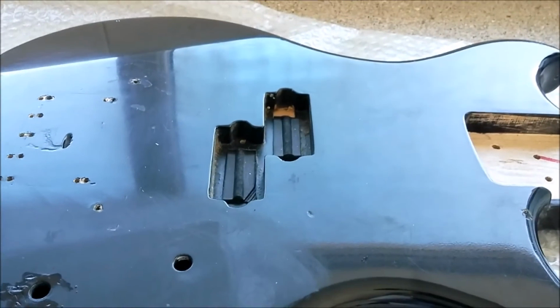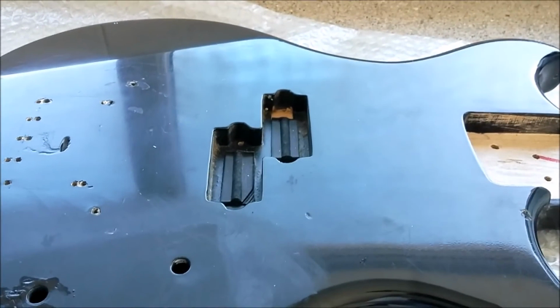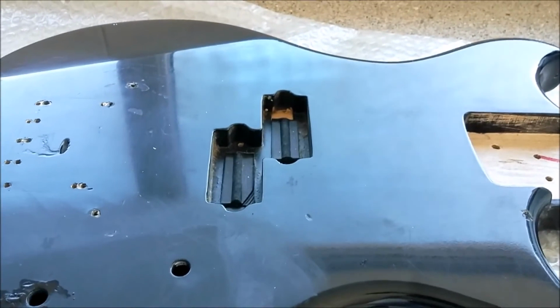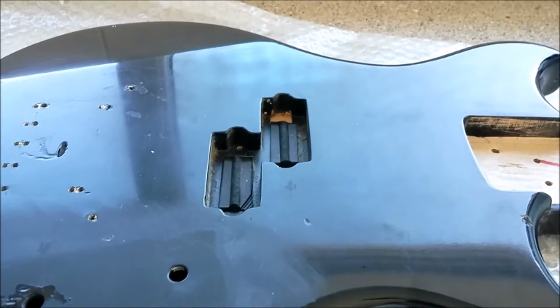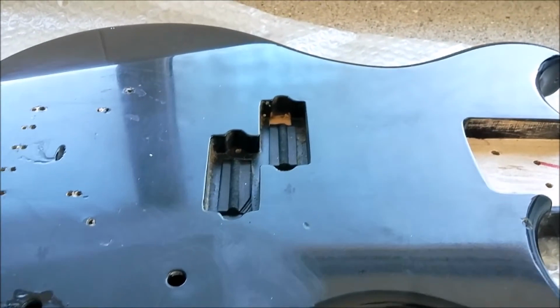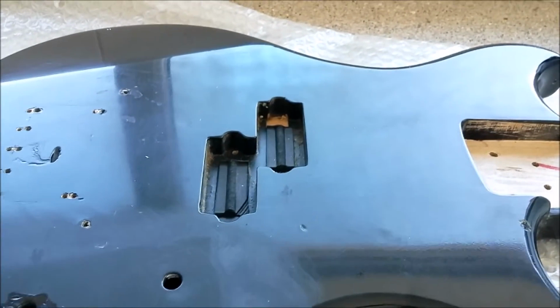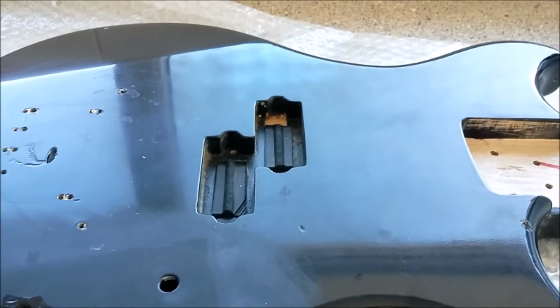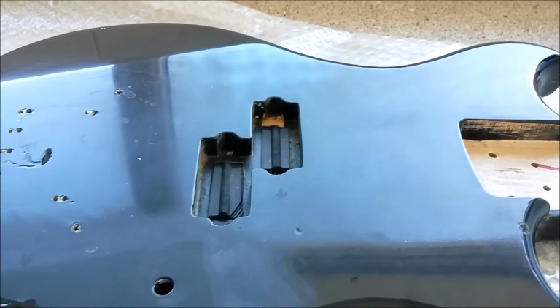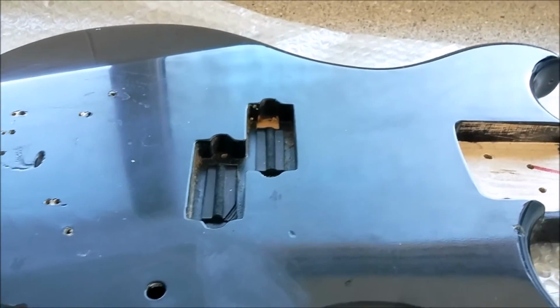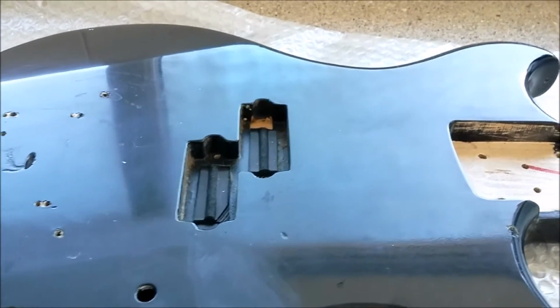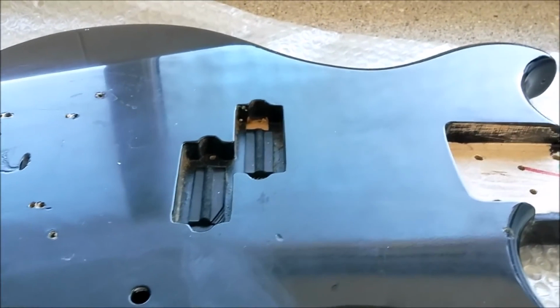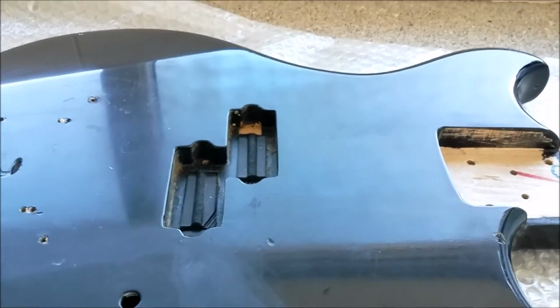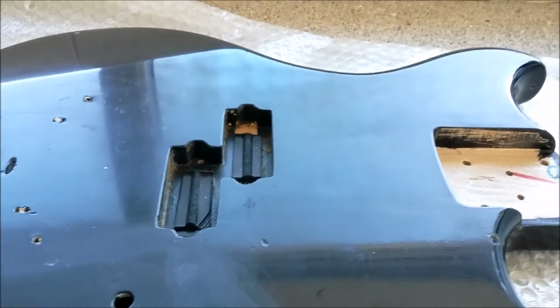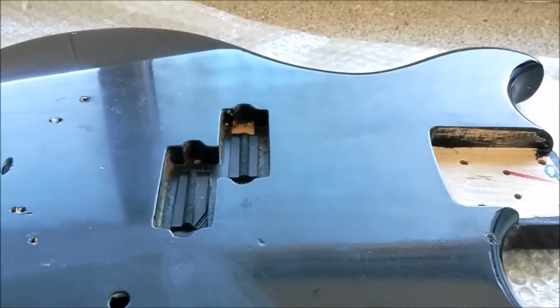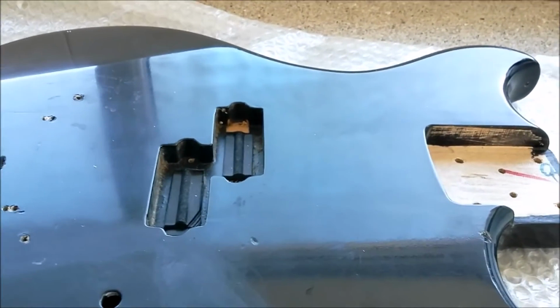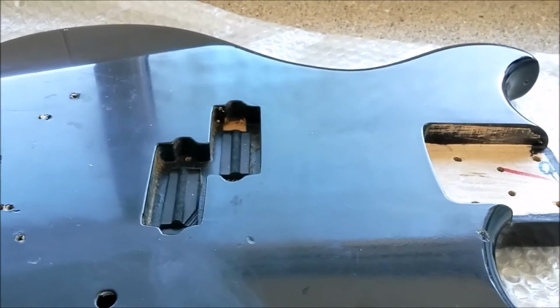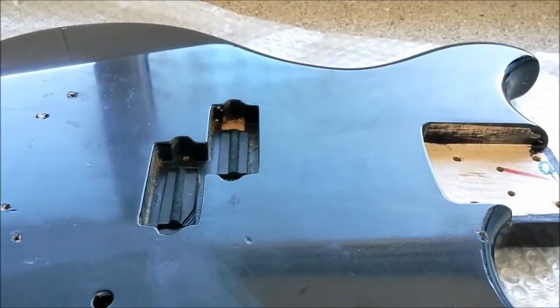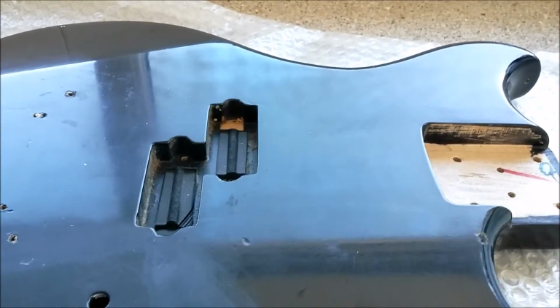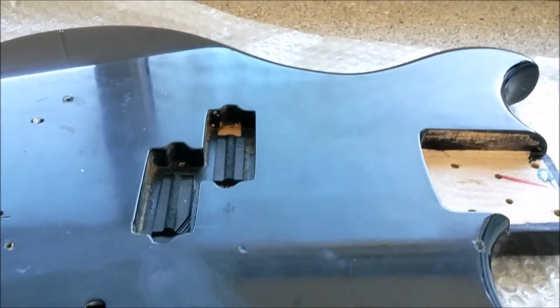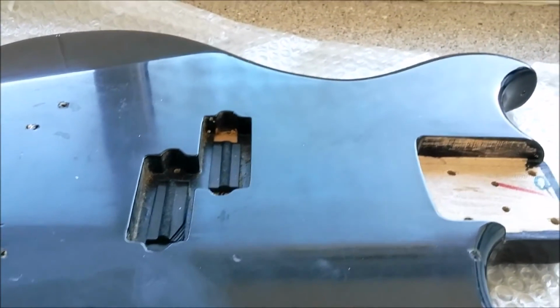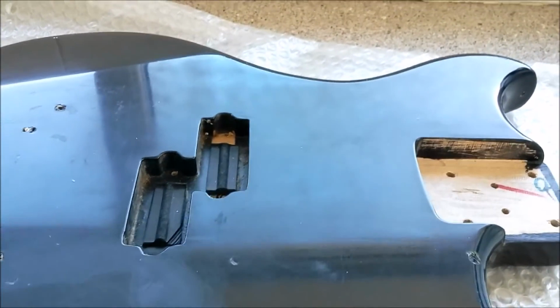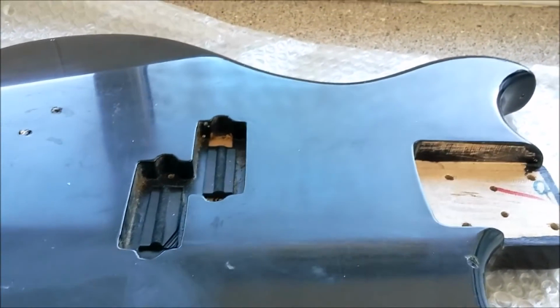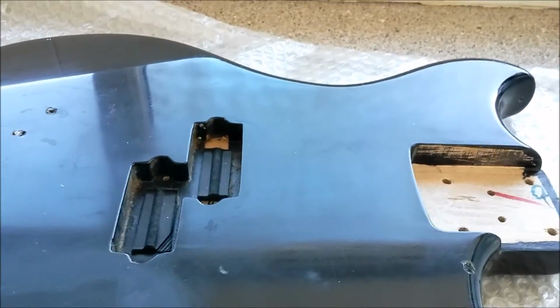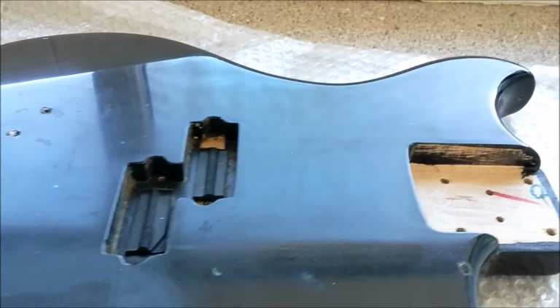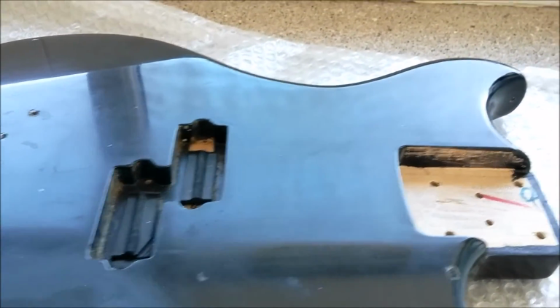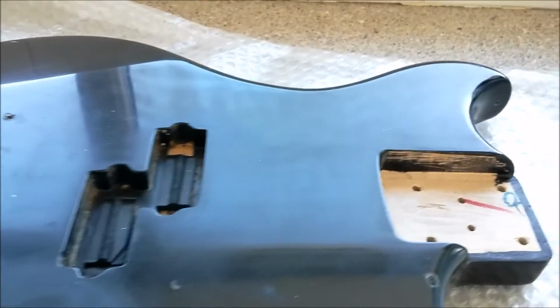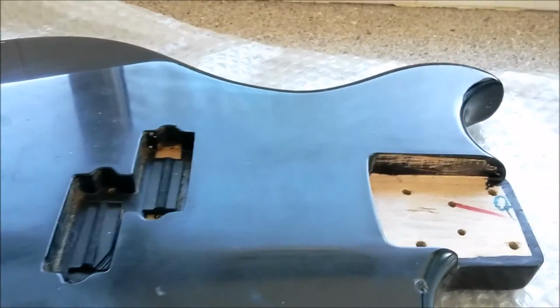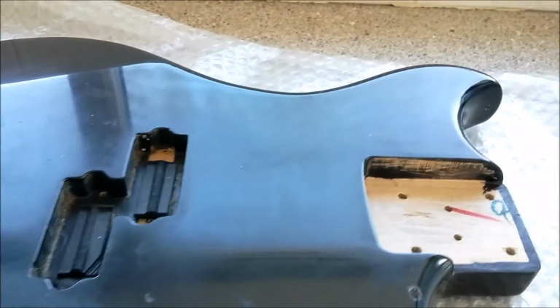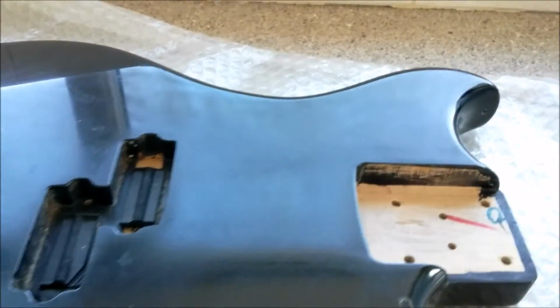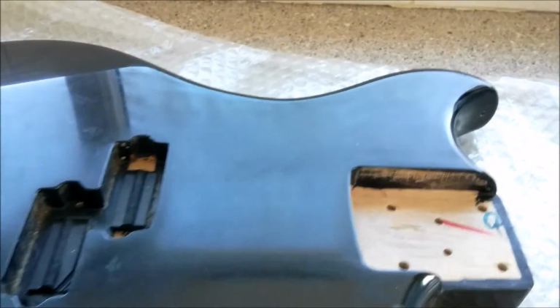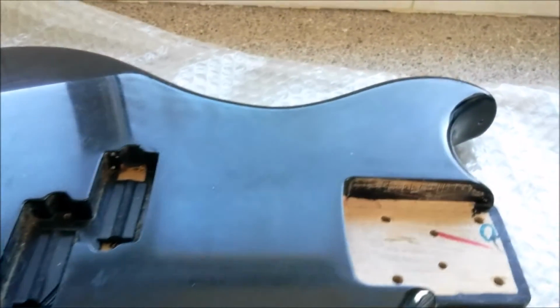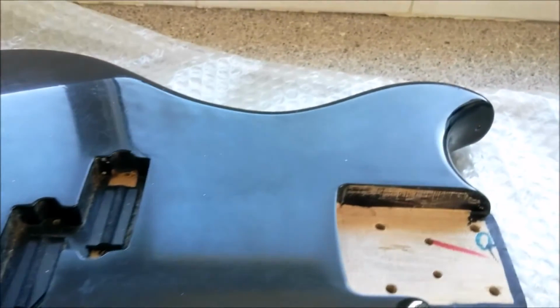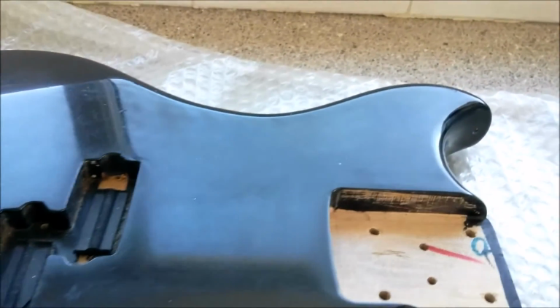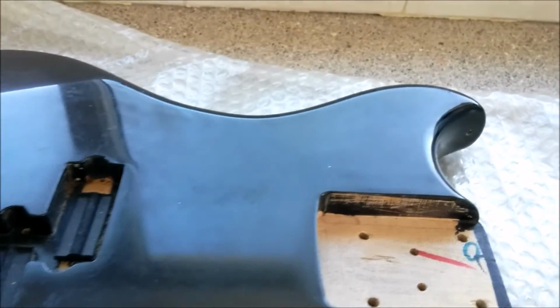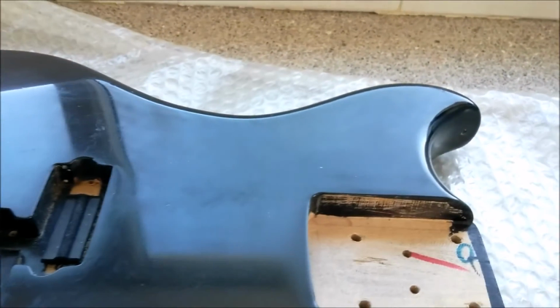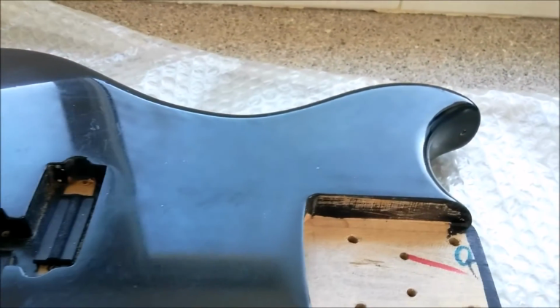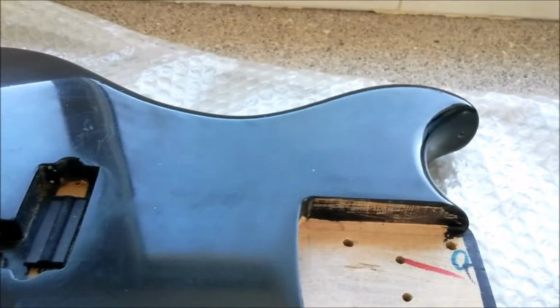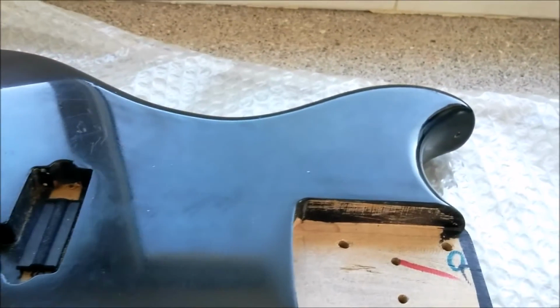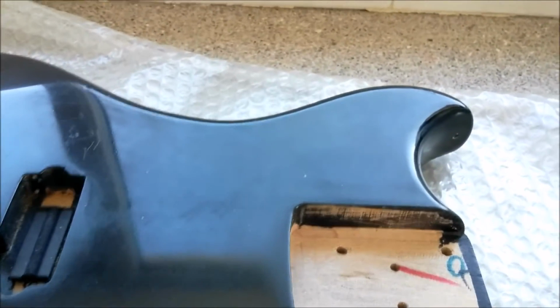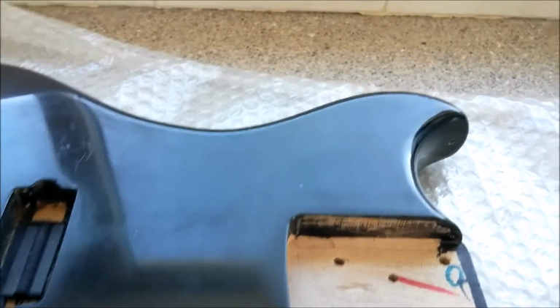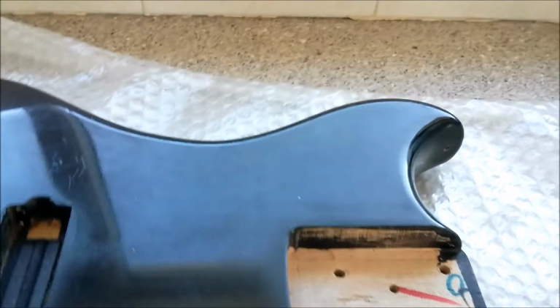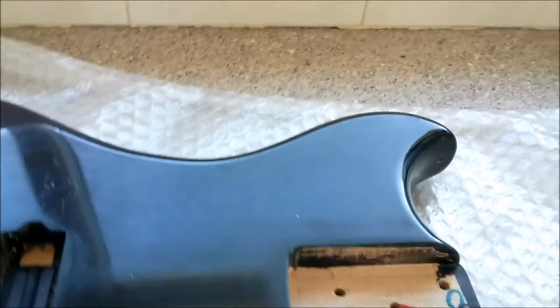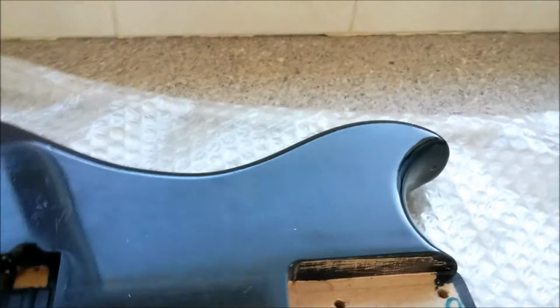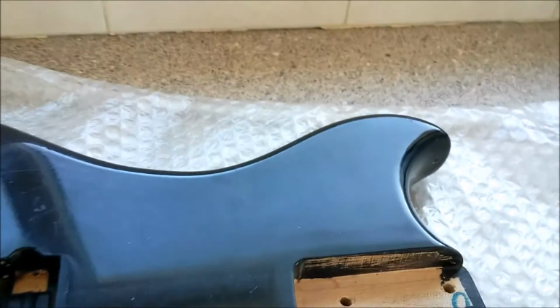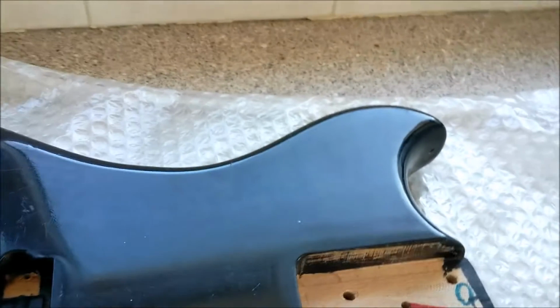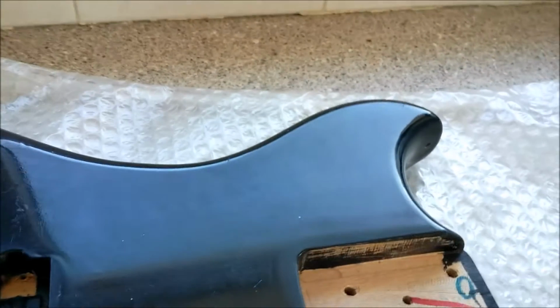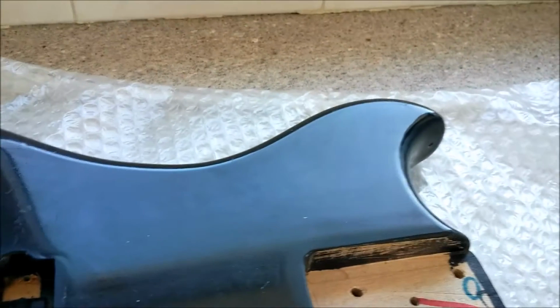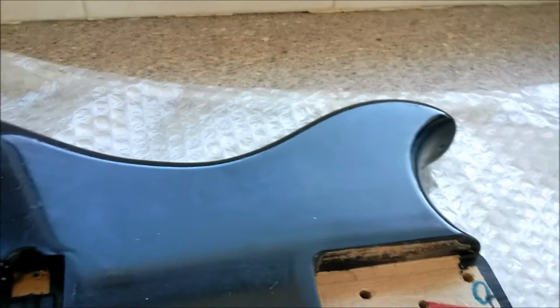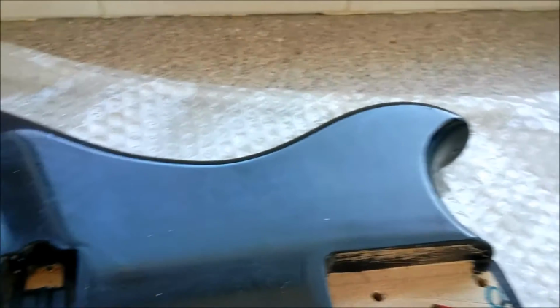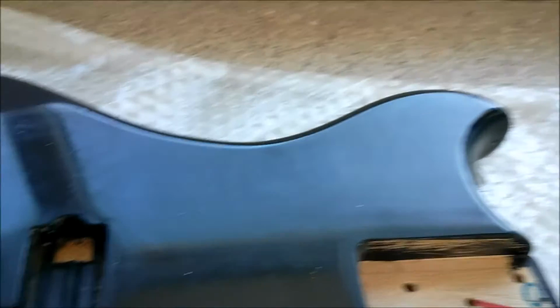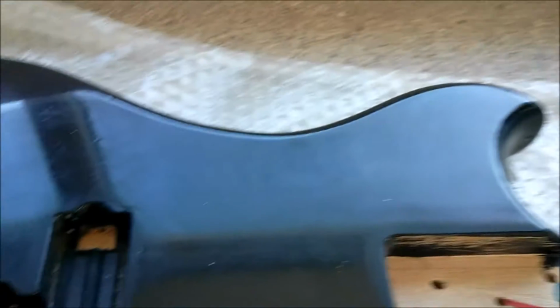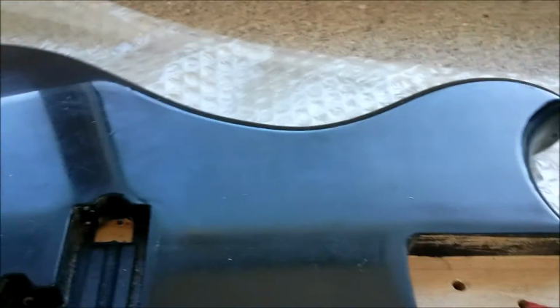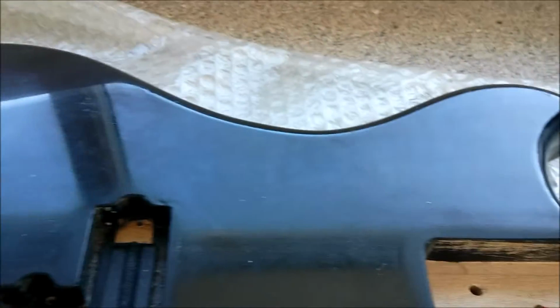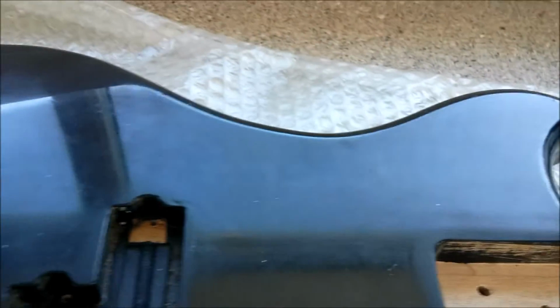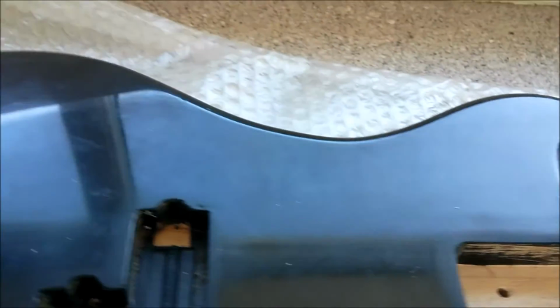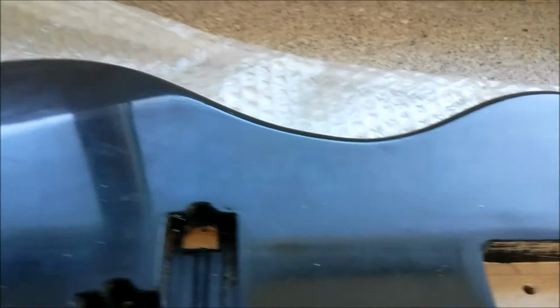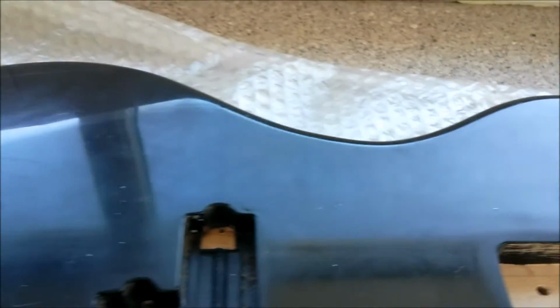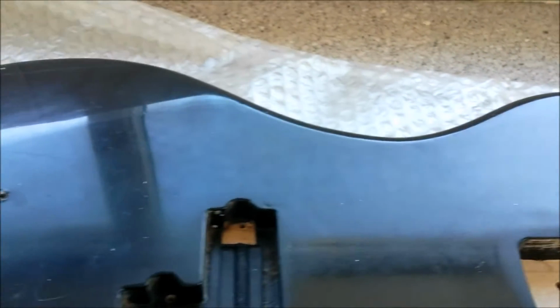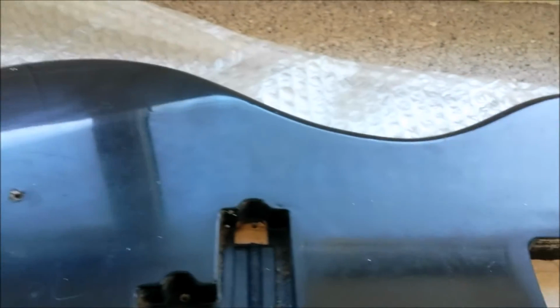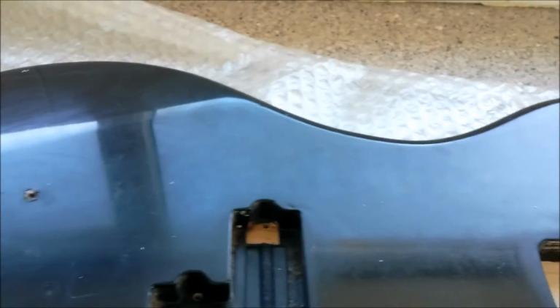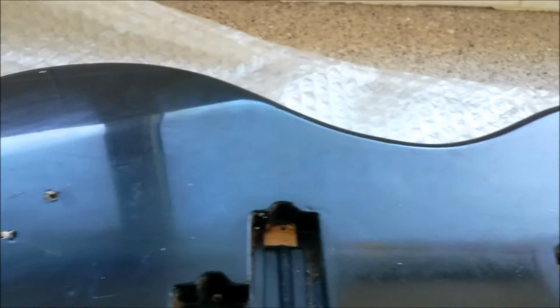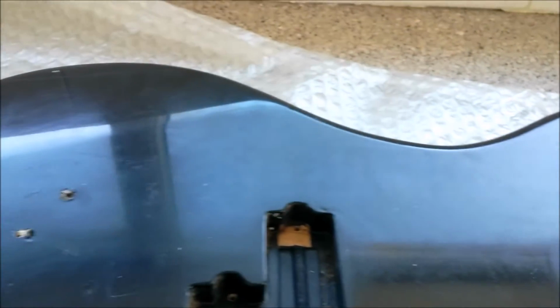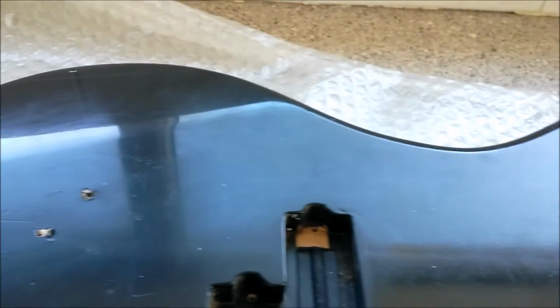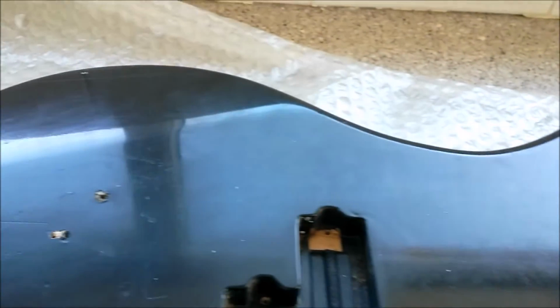We're back again with the Thunderjet — as you can see, it's been stripped down.